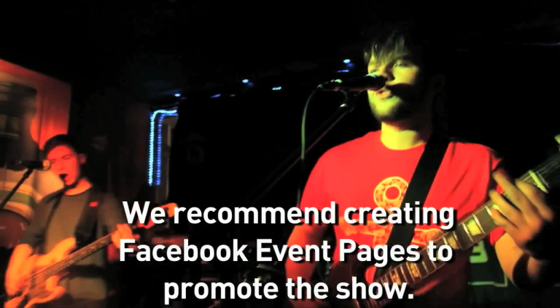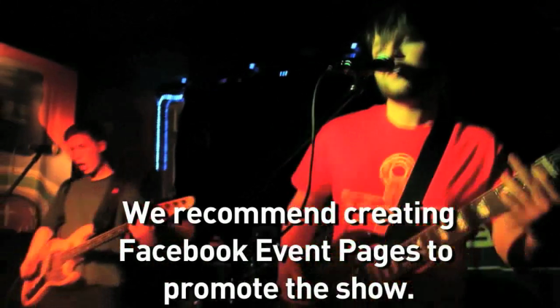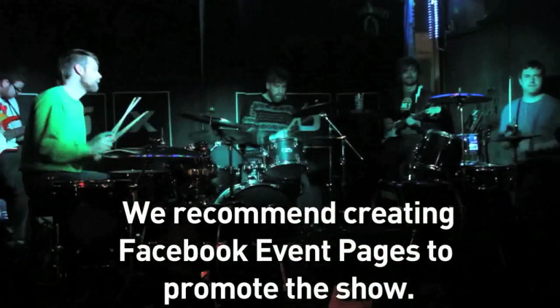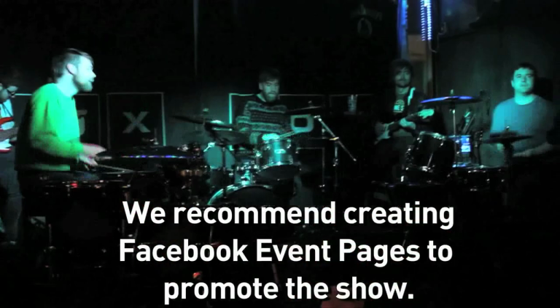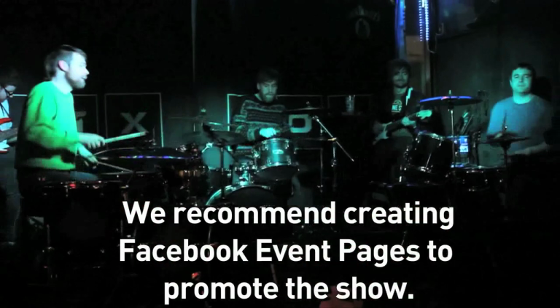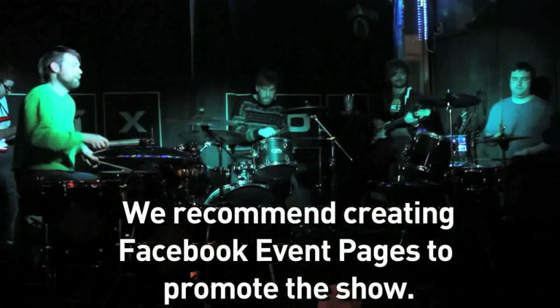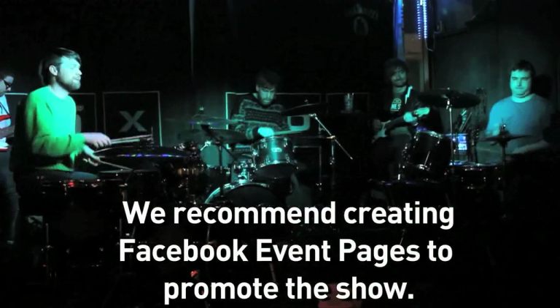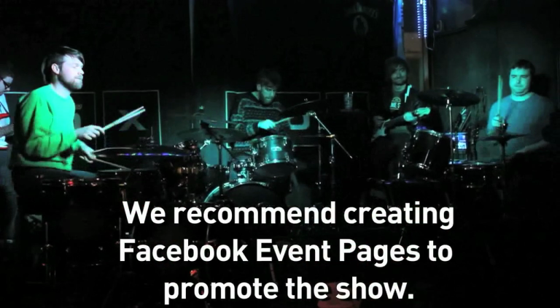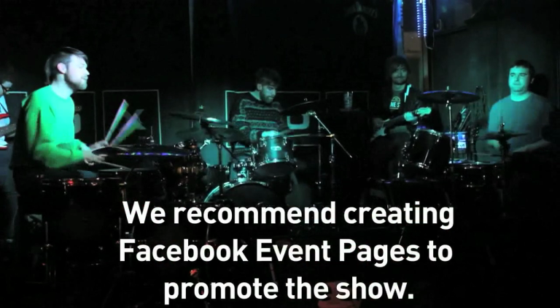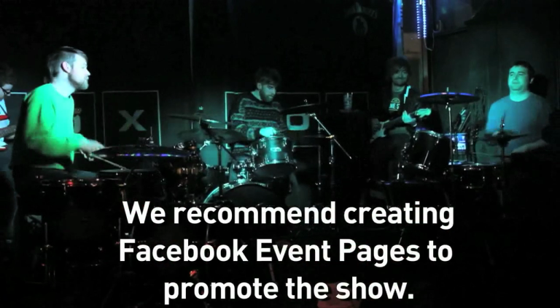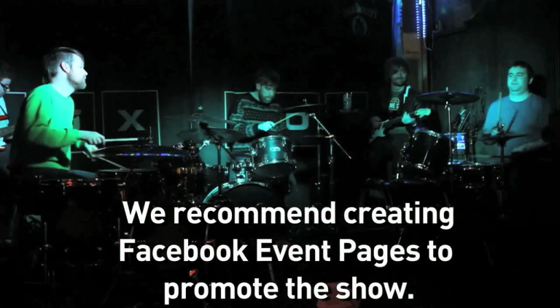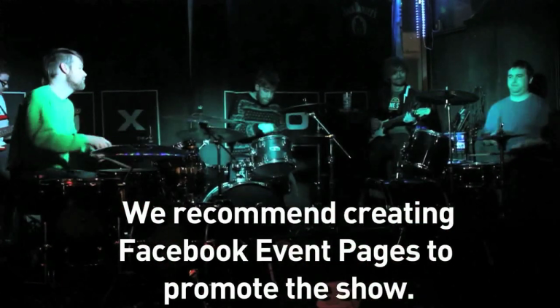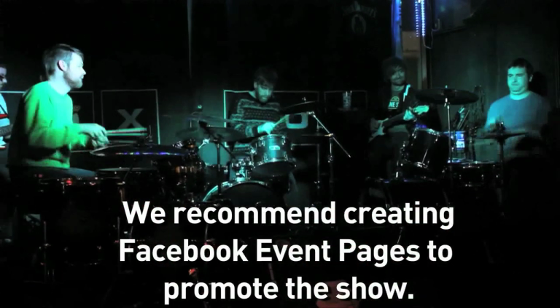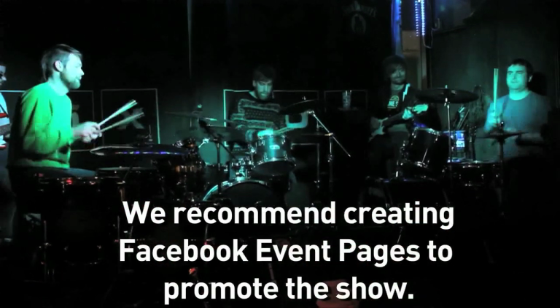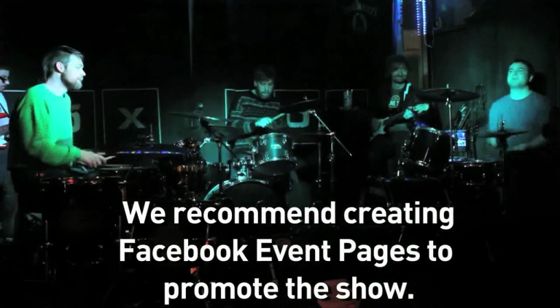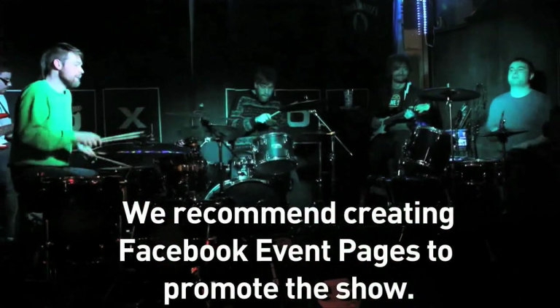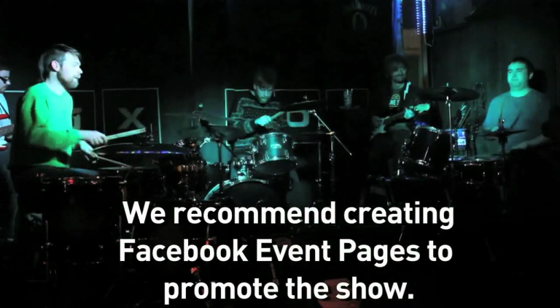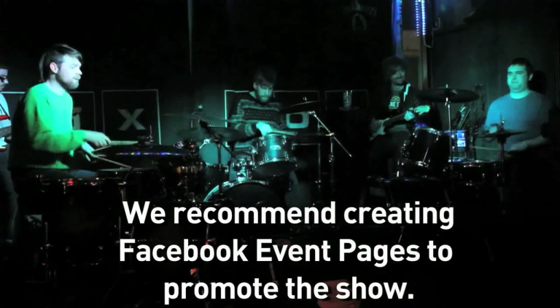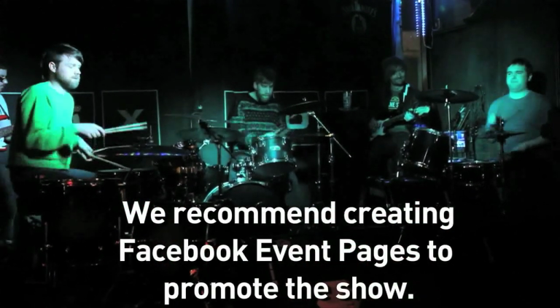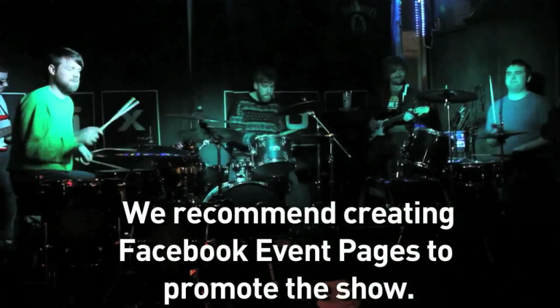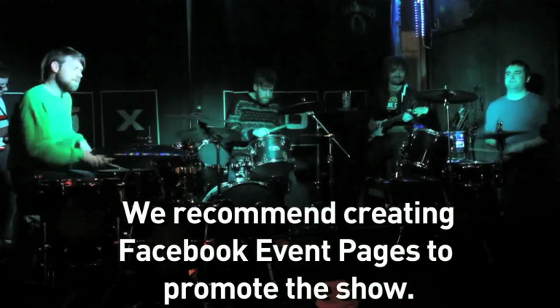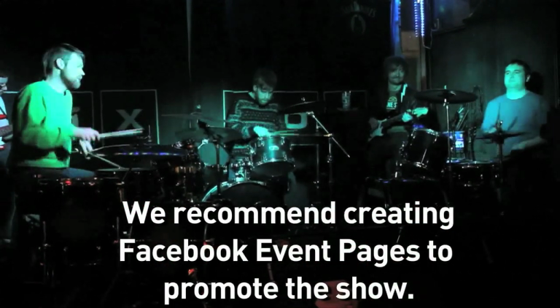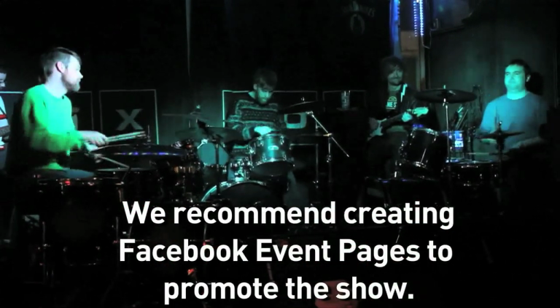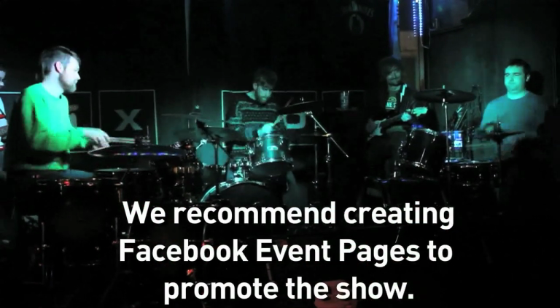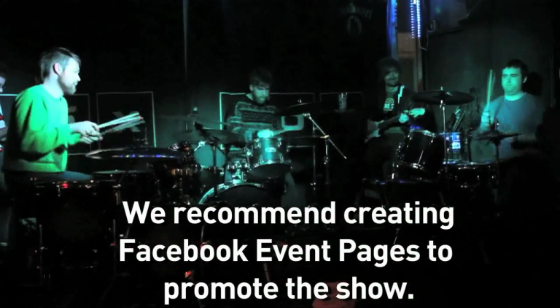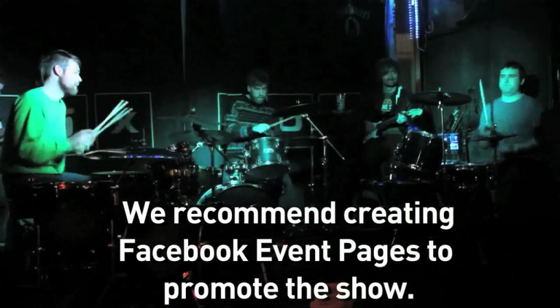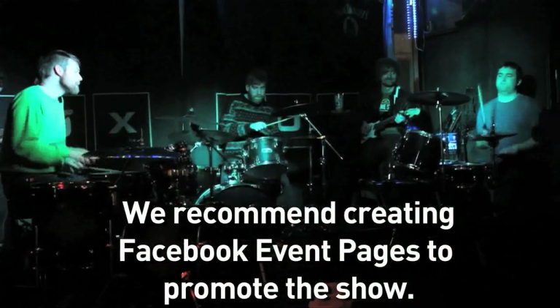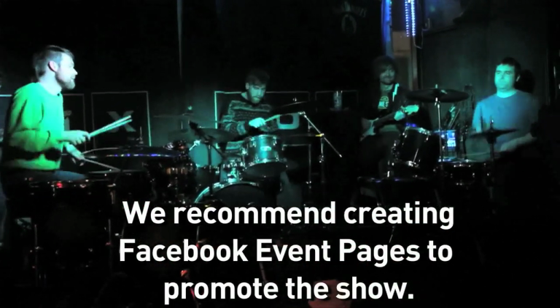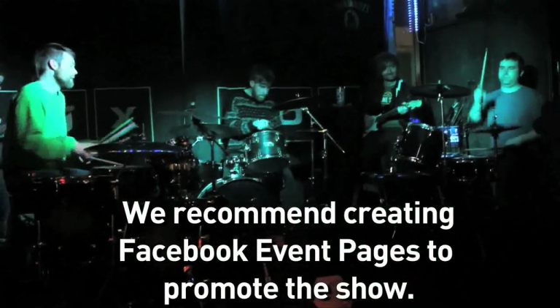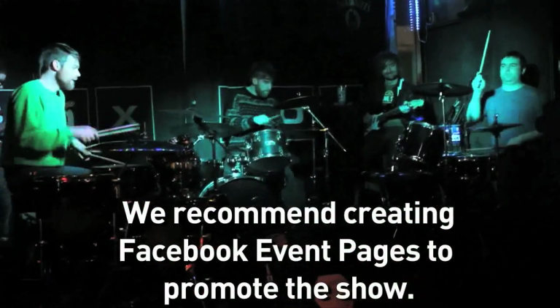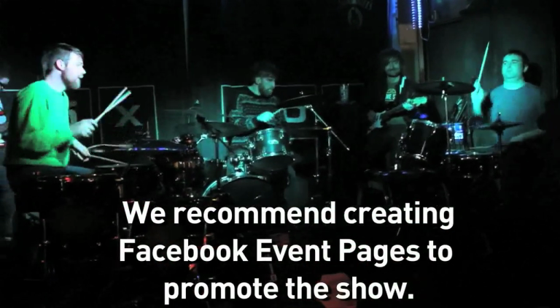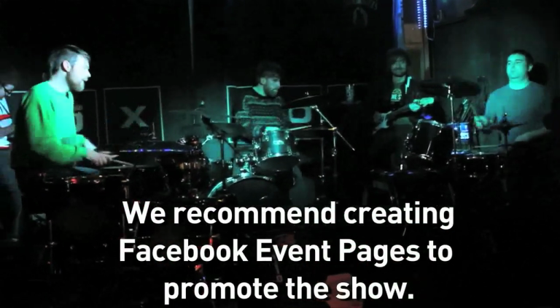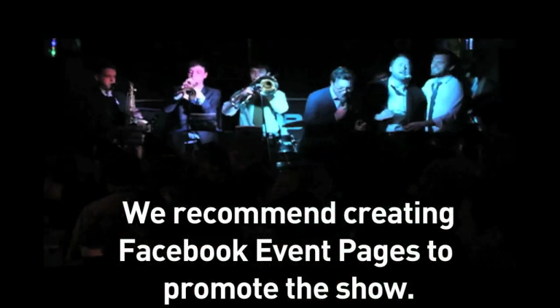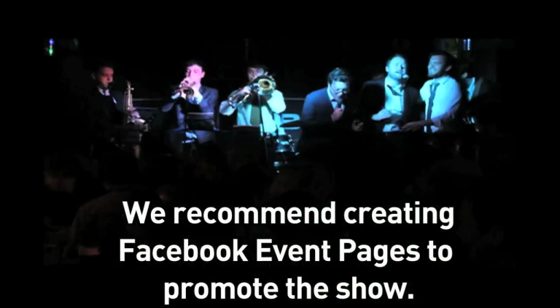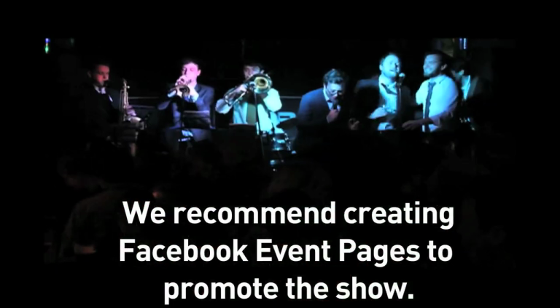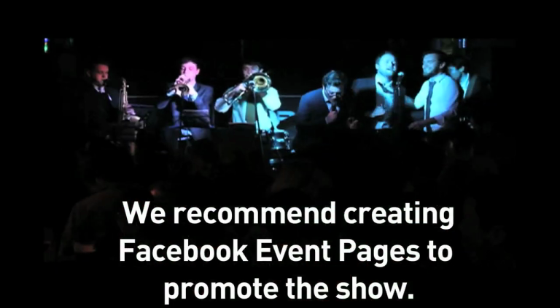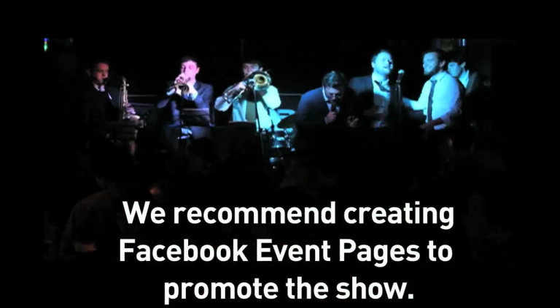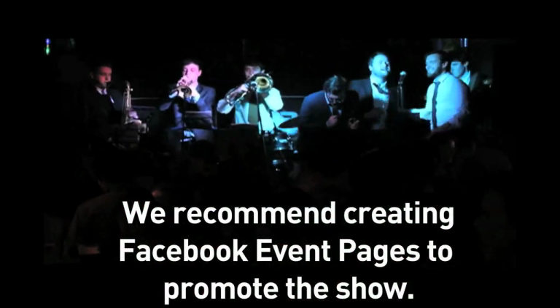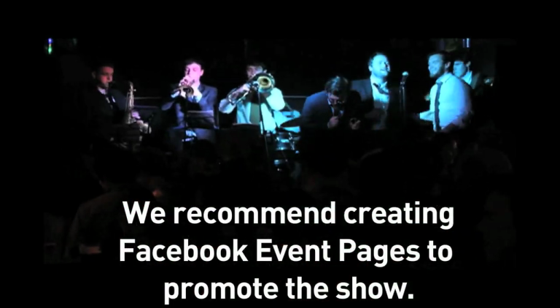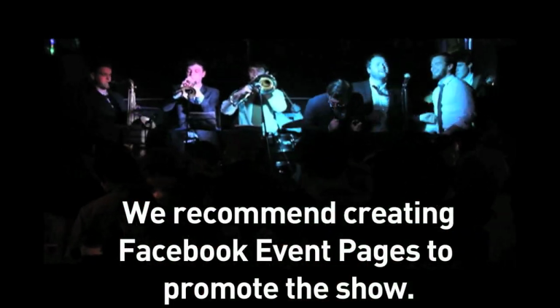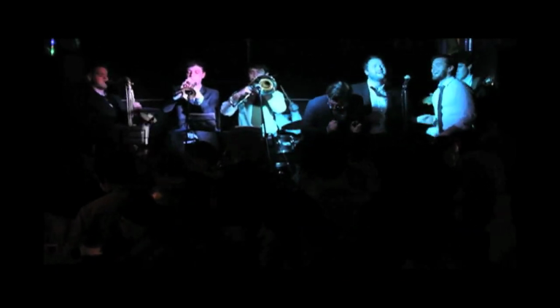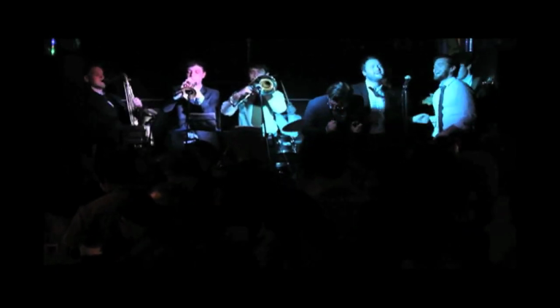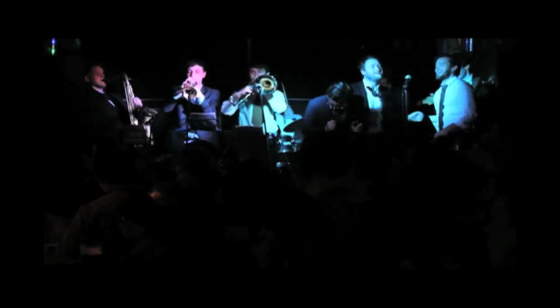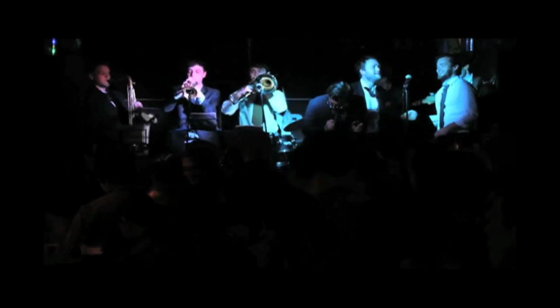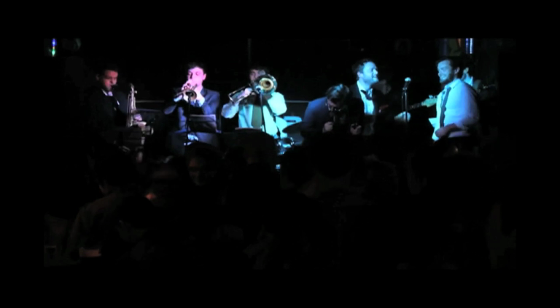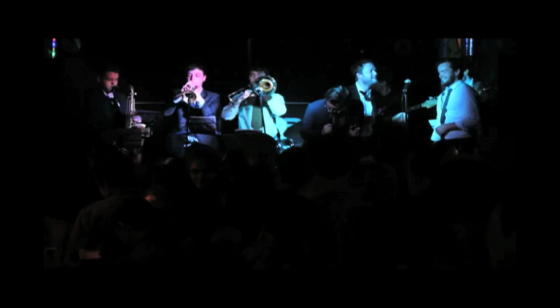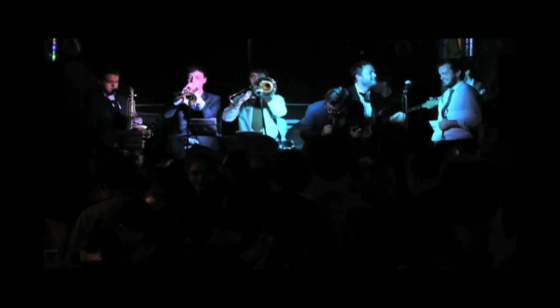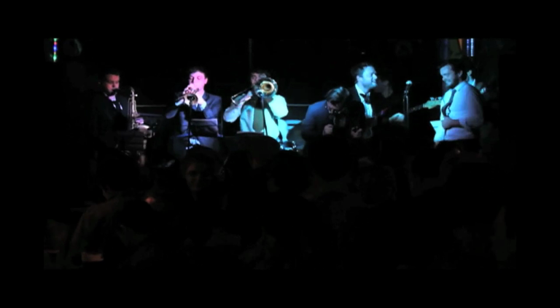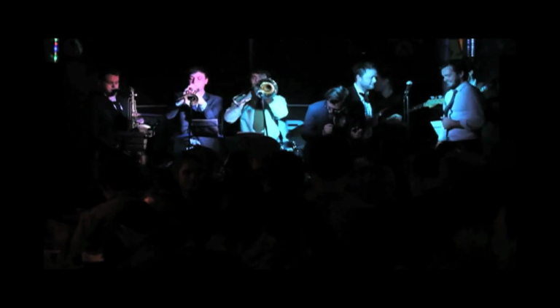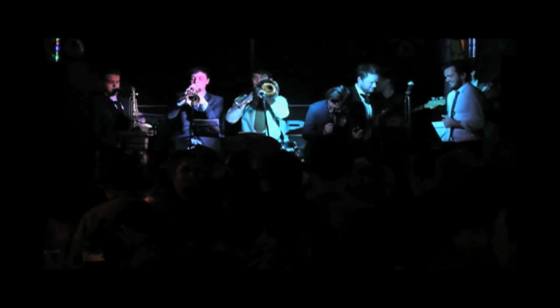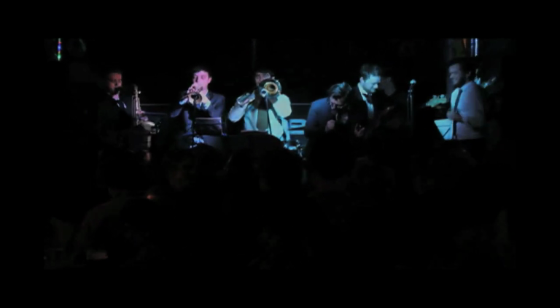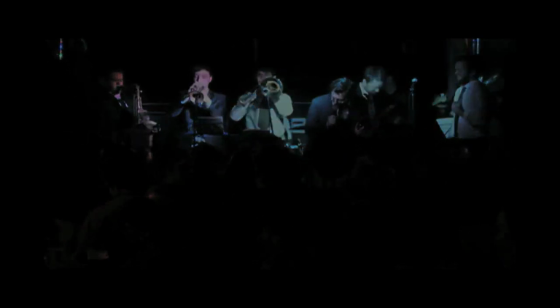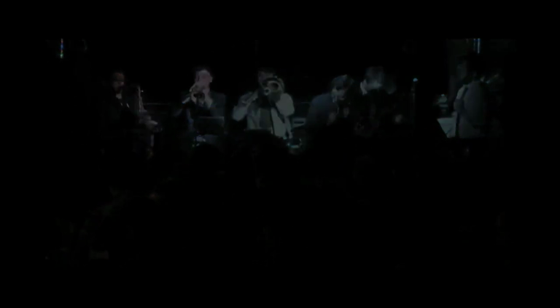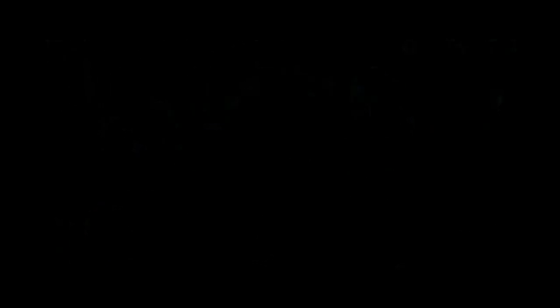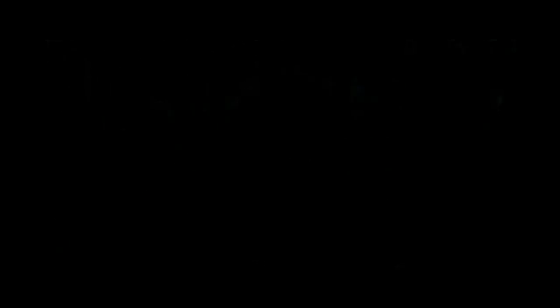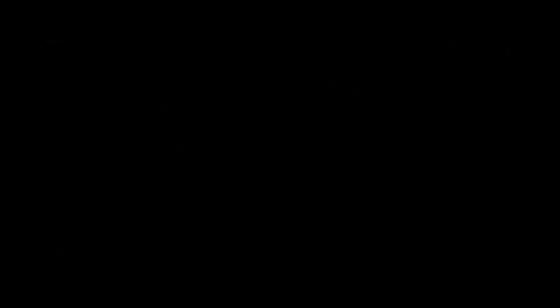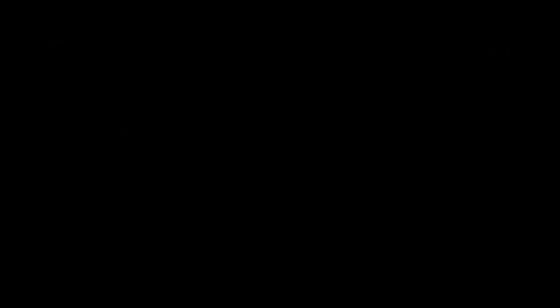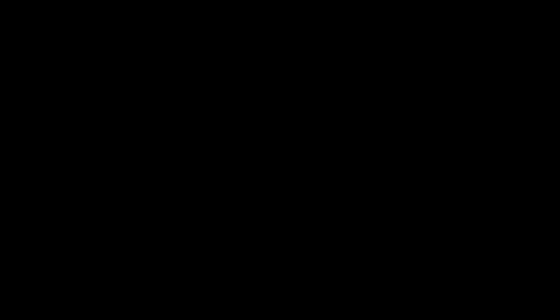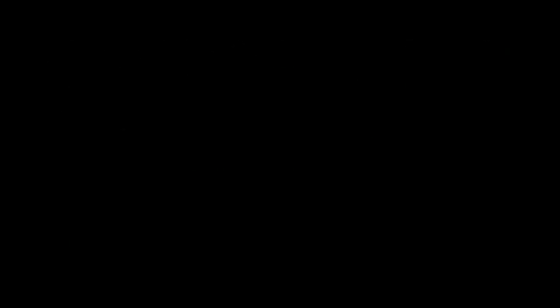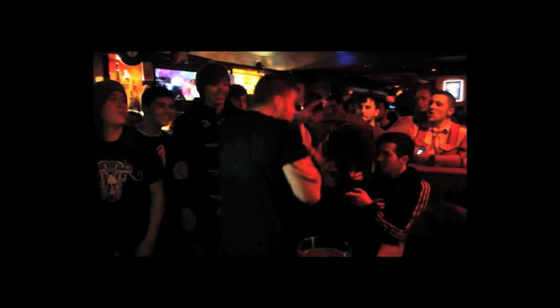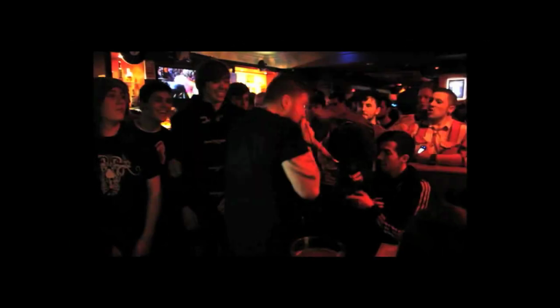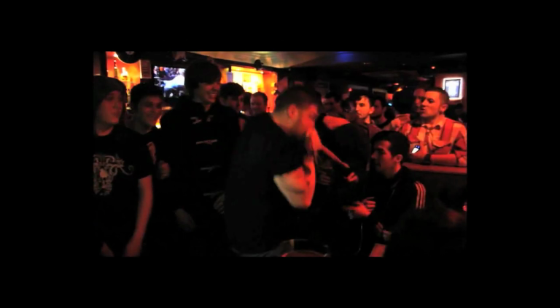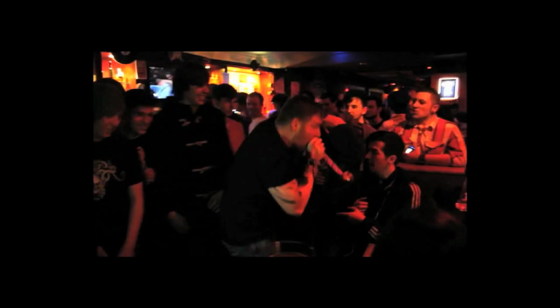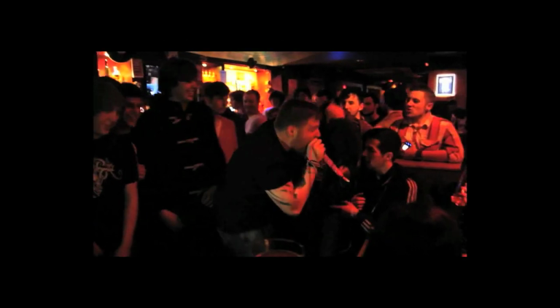We want all of your events to be as successful as possible, and because they are free we do ask that you create a Facebook event and promote as much as you can.